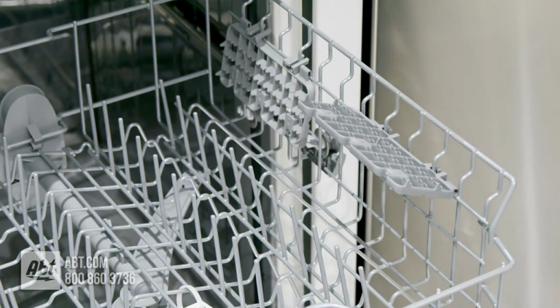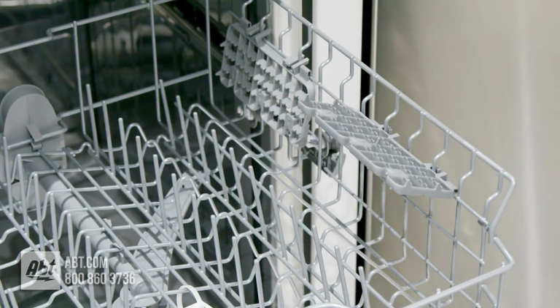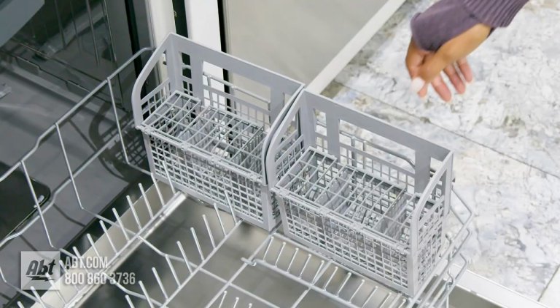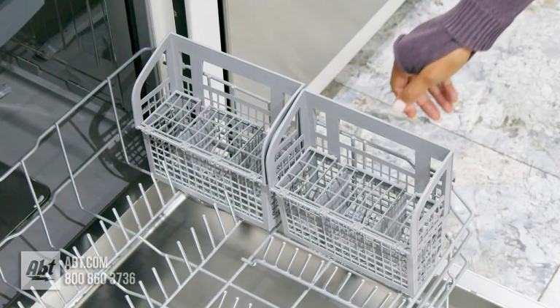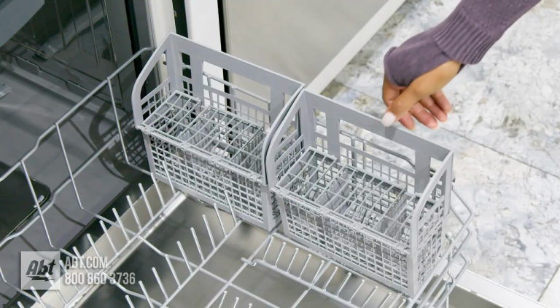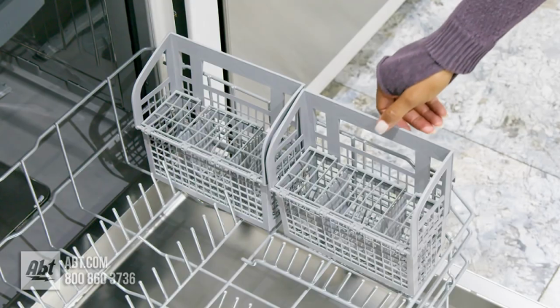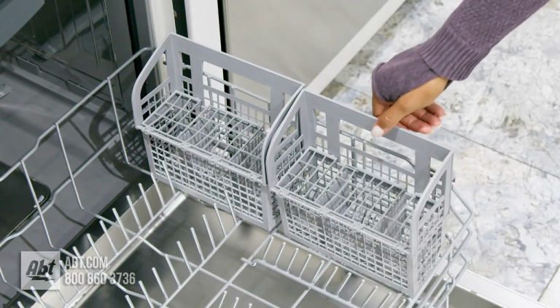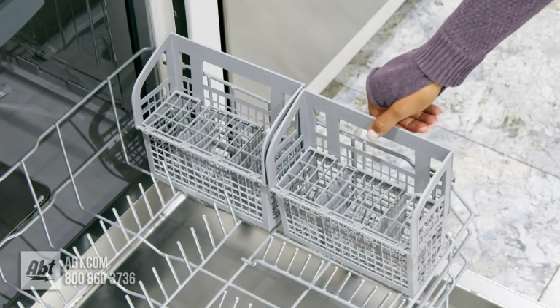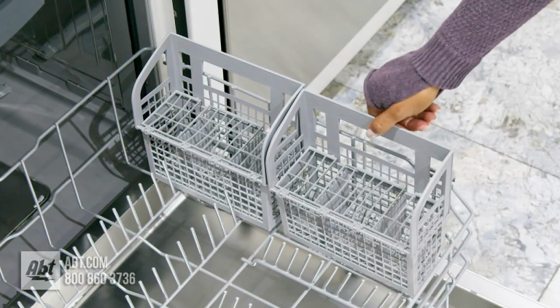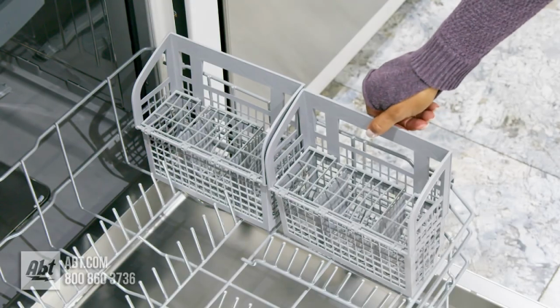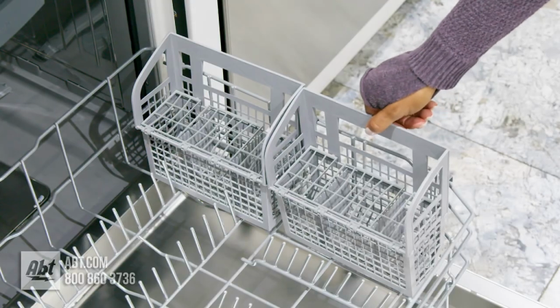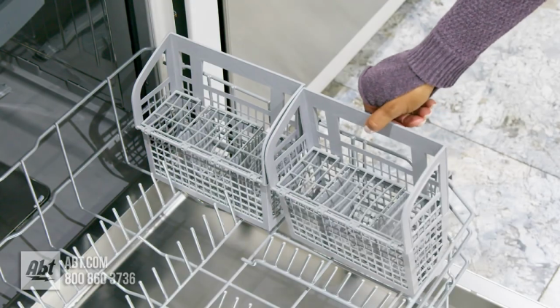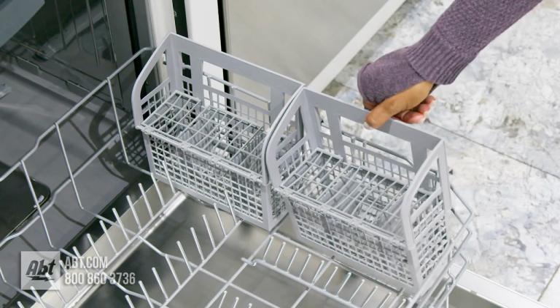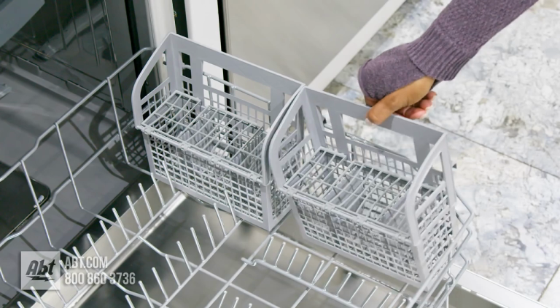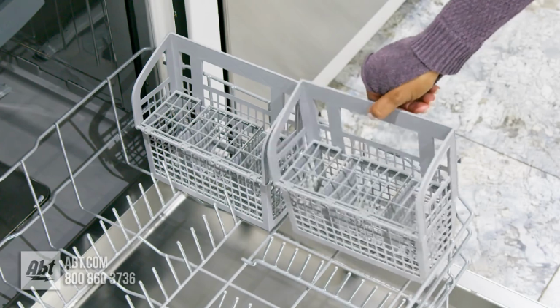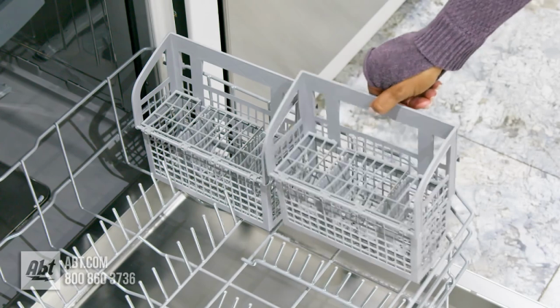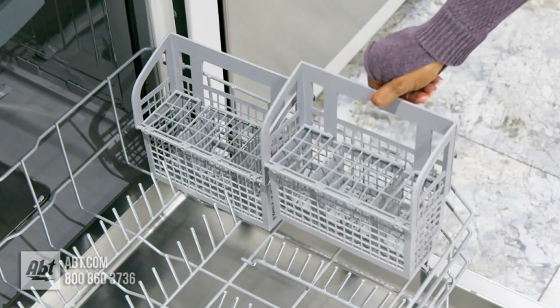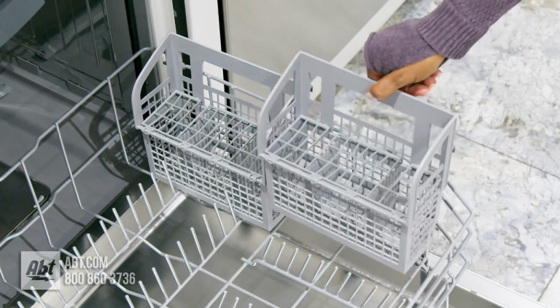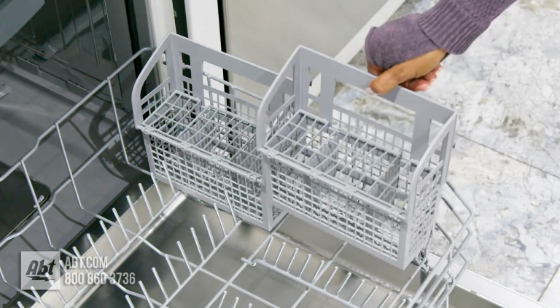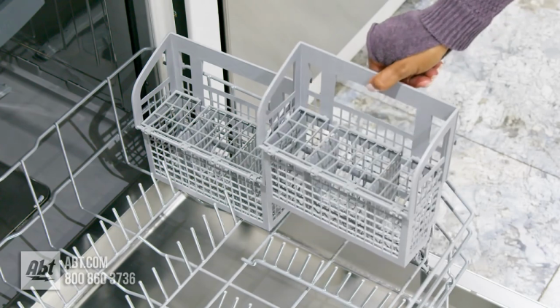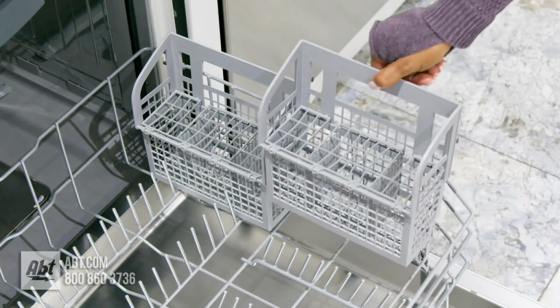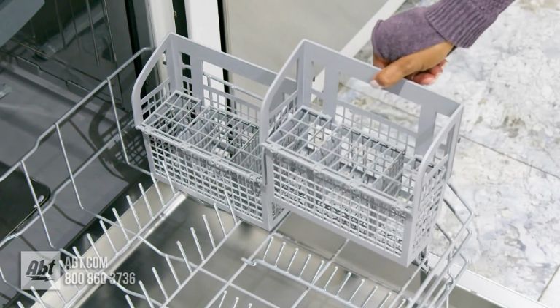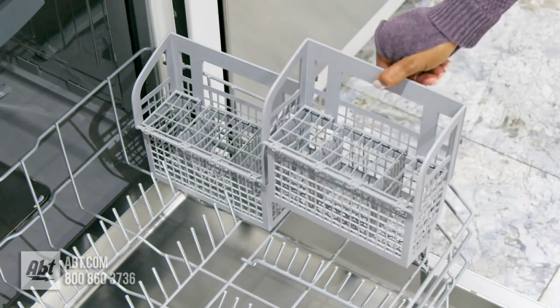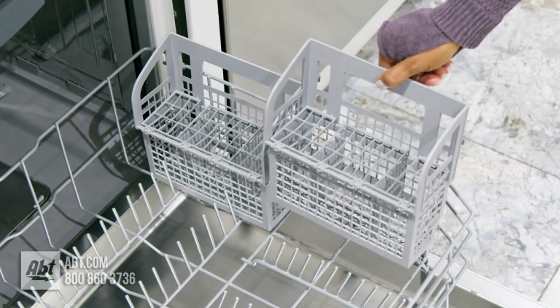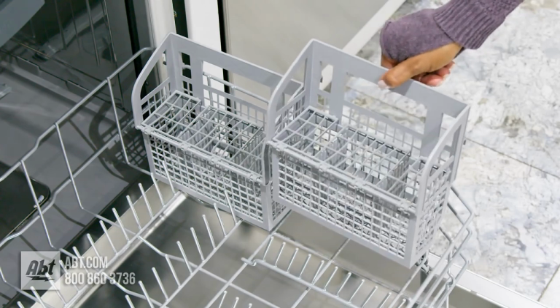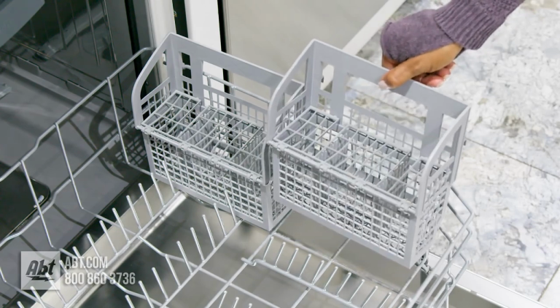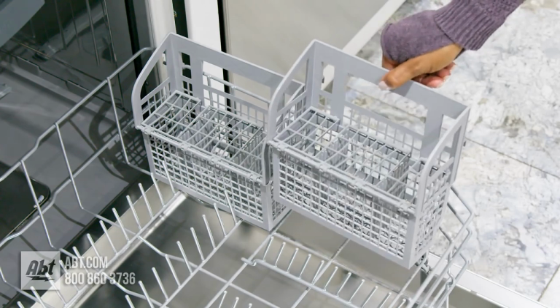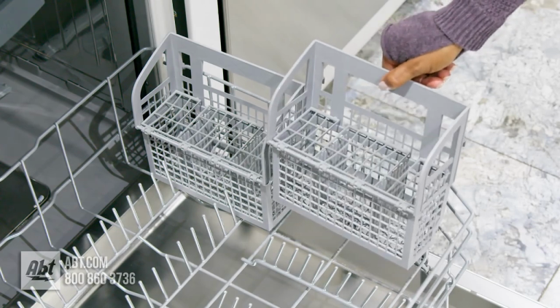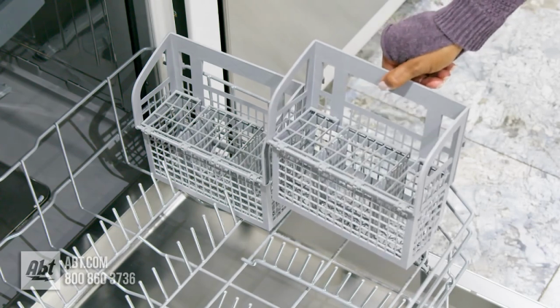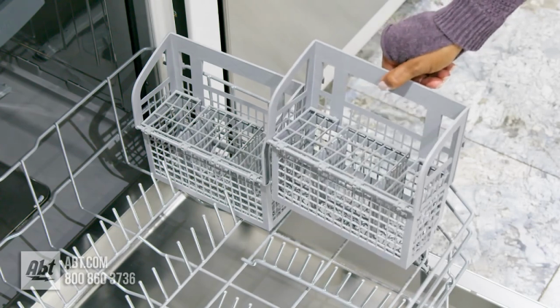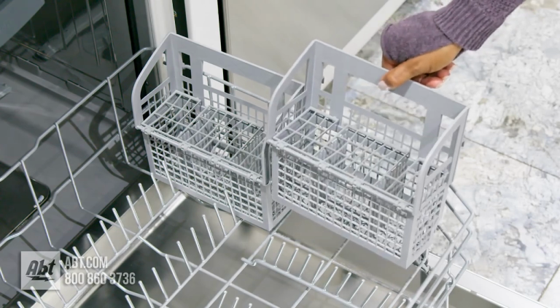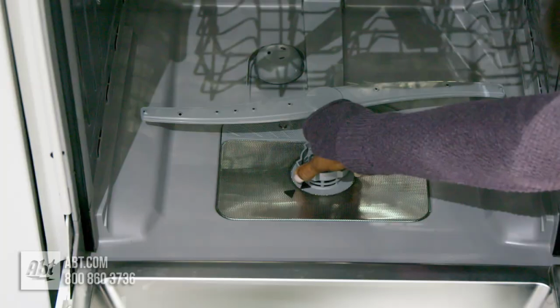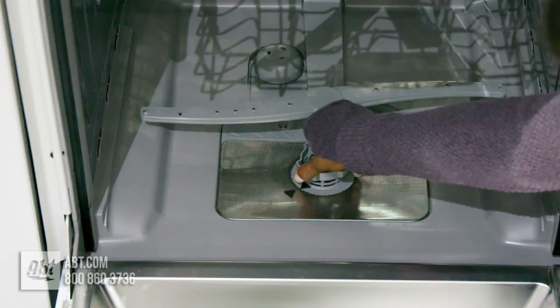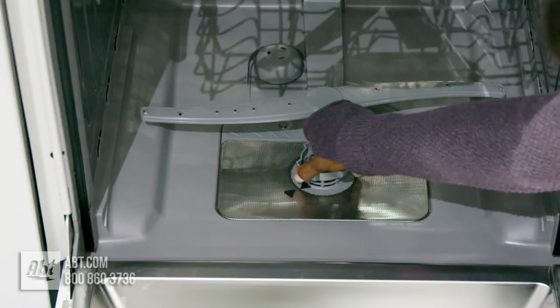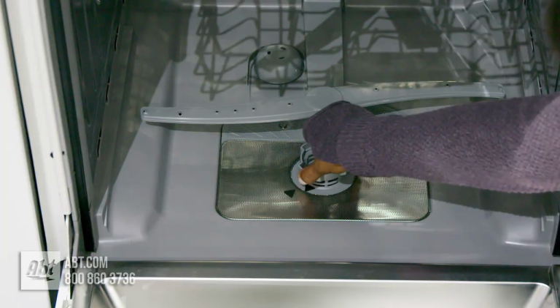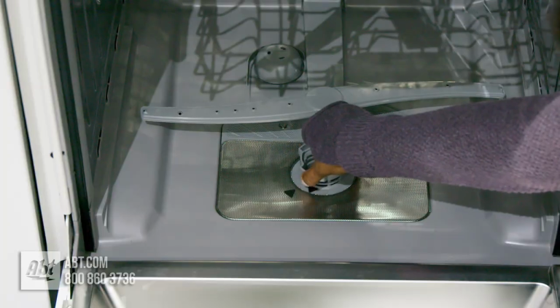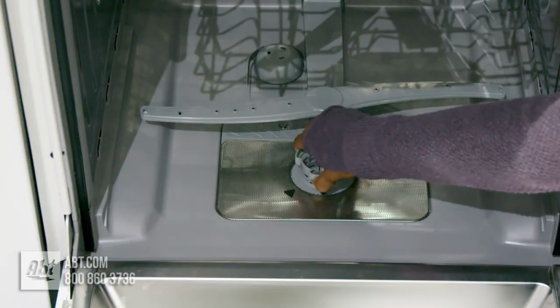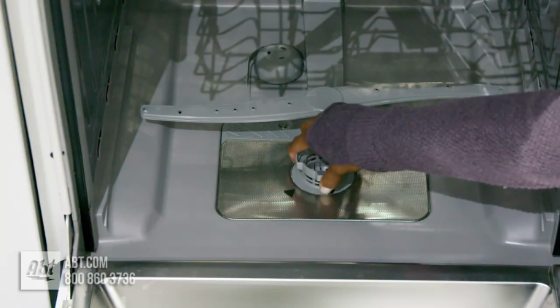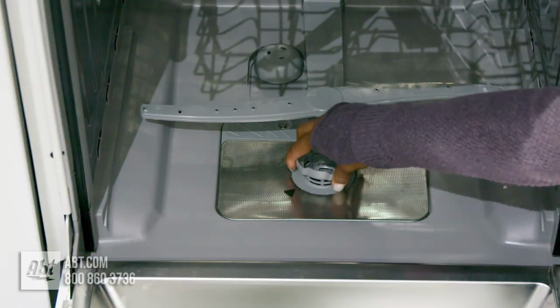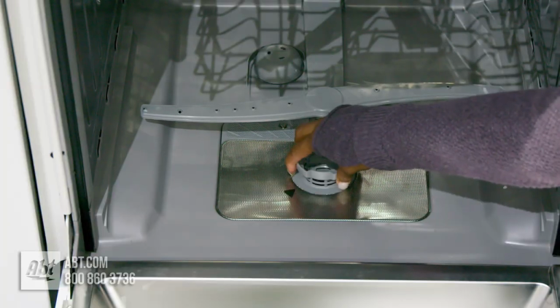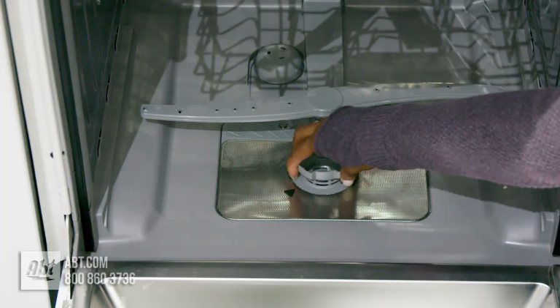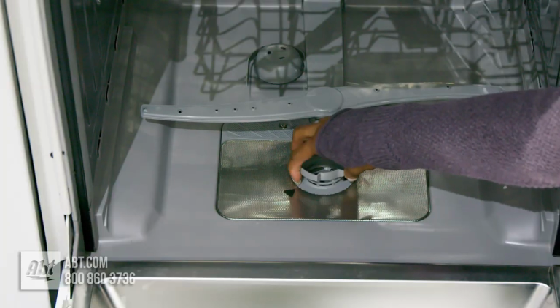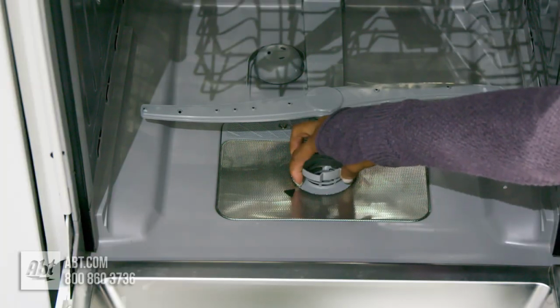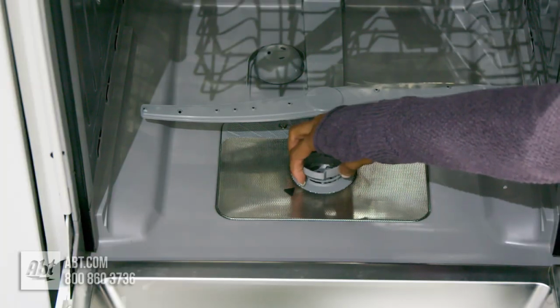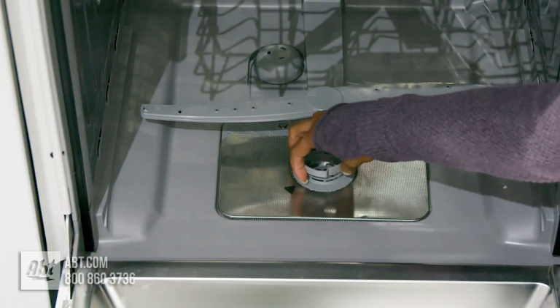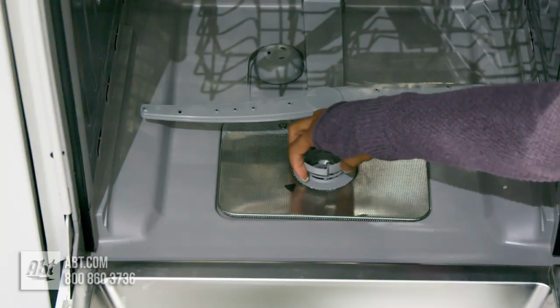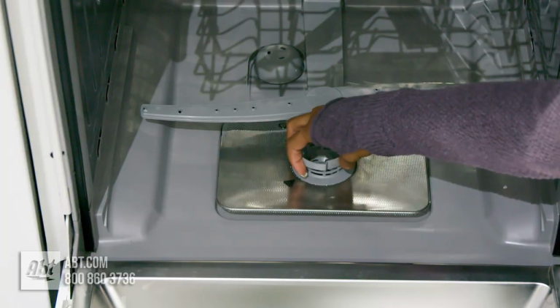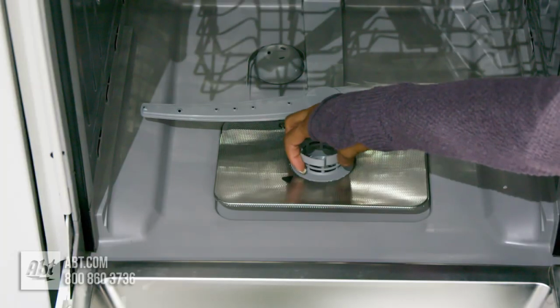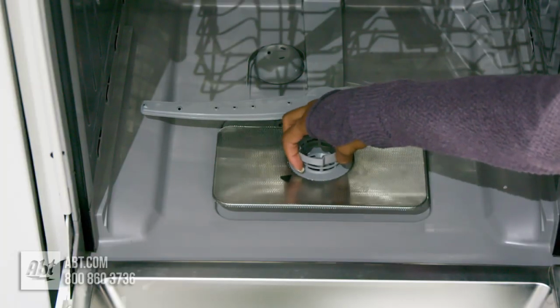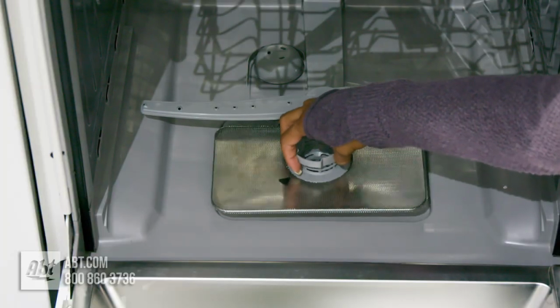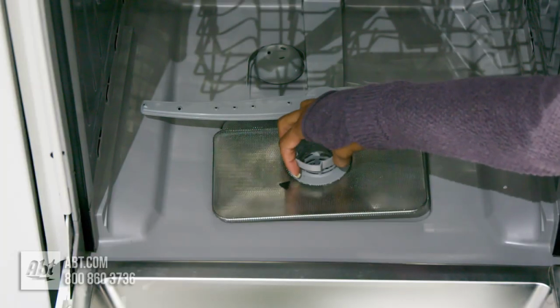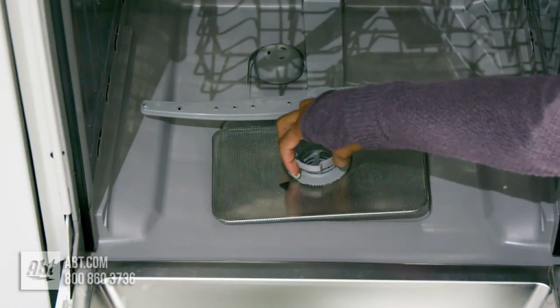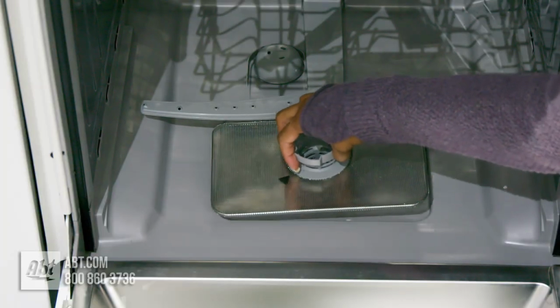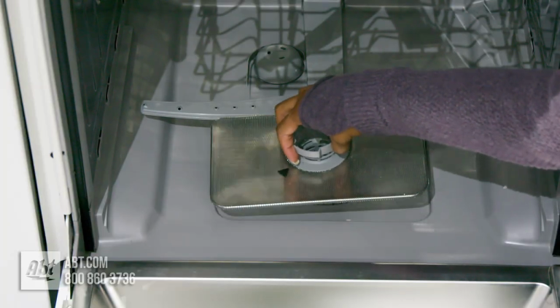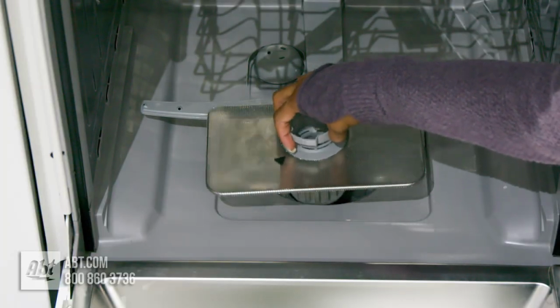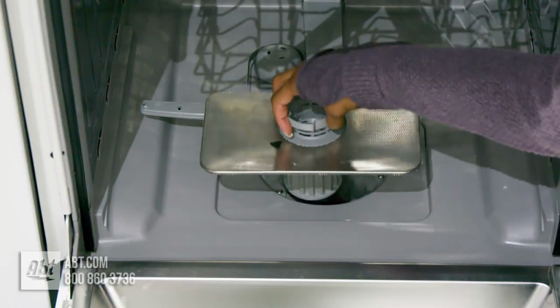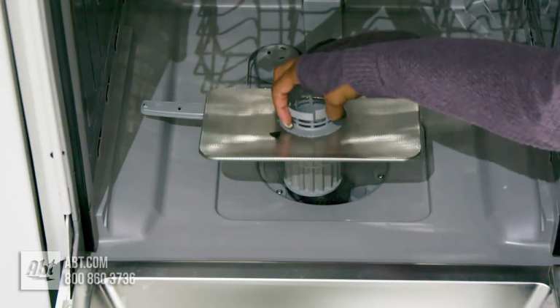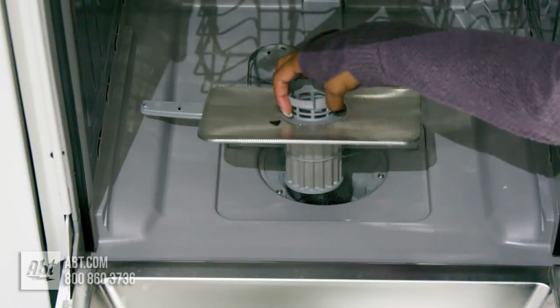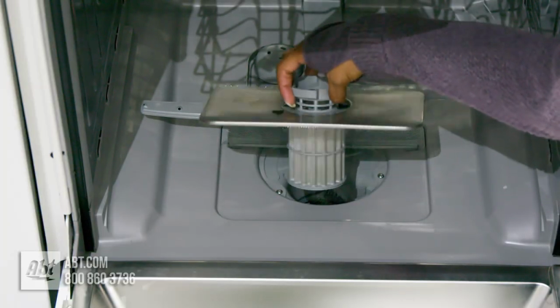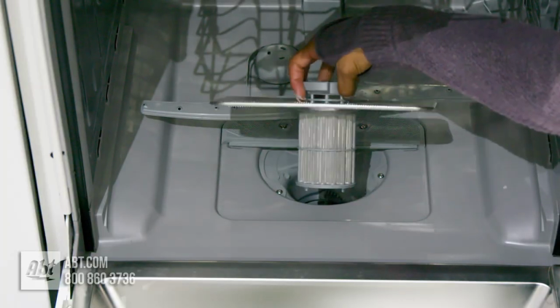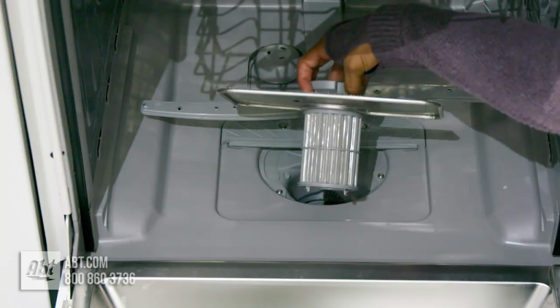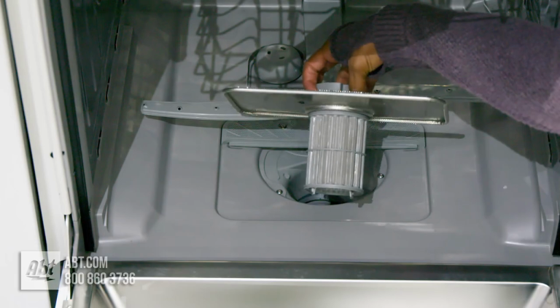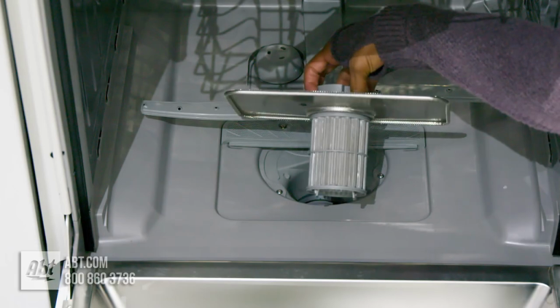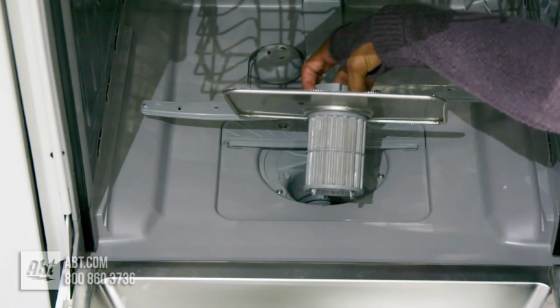The lower rack comes with a two-piece silverware basket. Below the lower rack is a filter that's easily removable for cleaning.